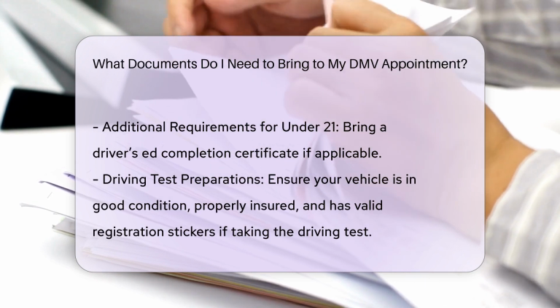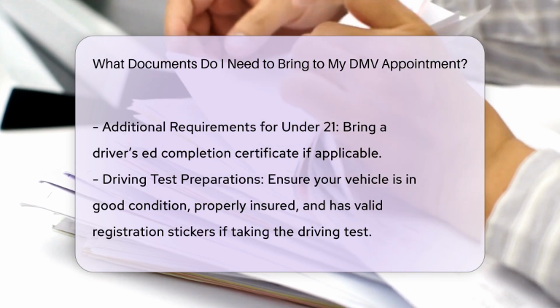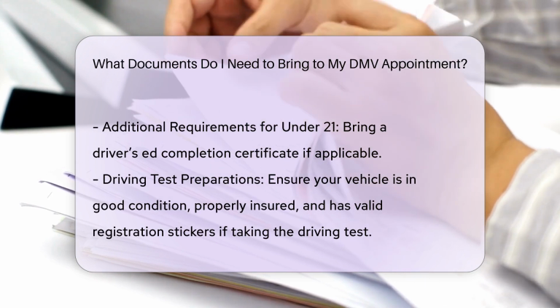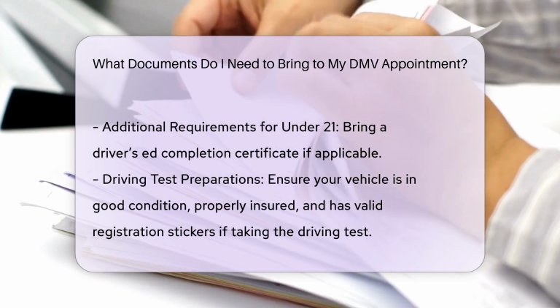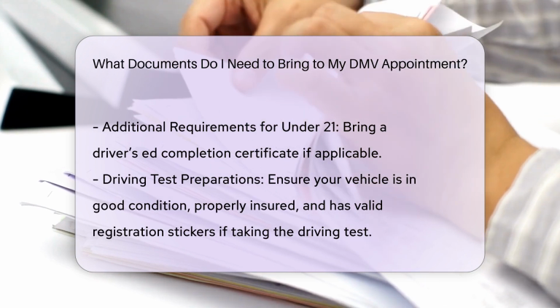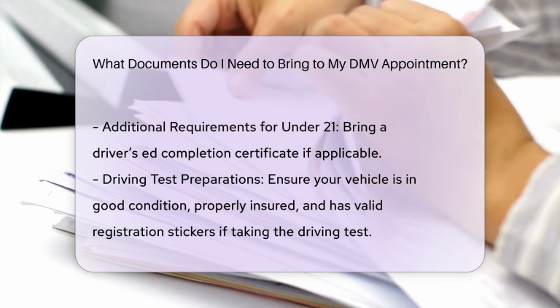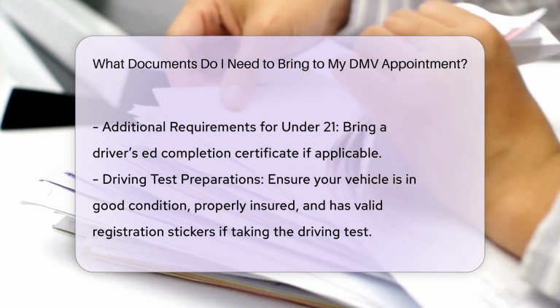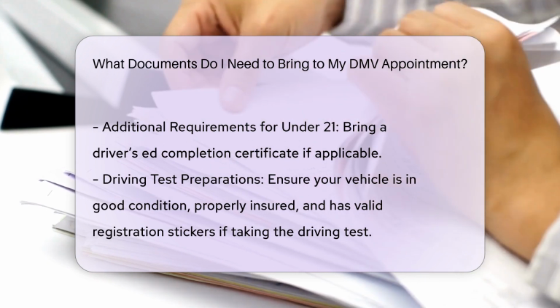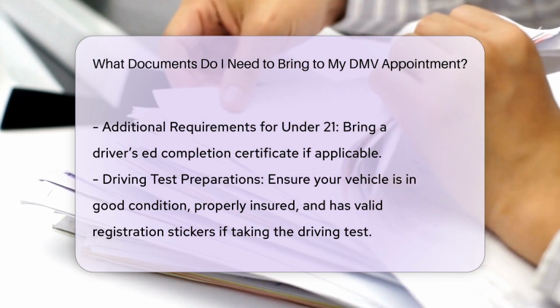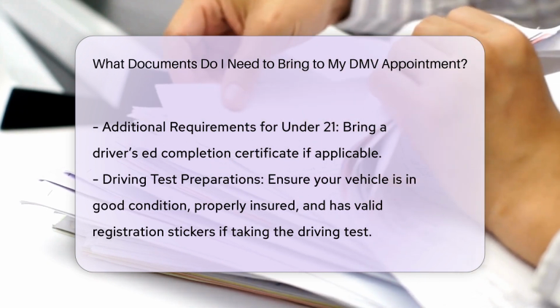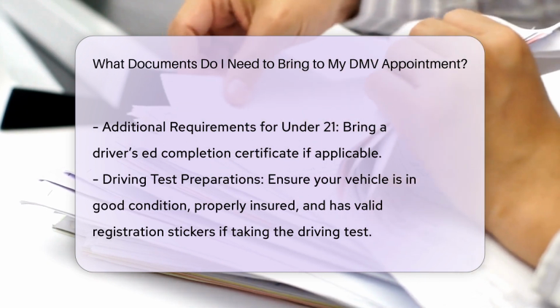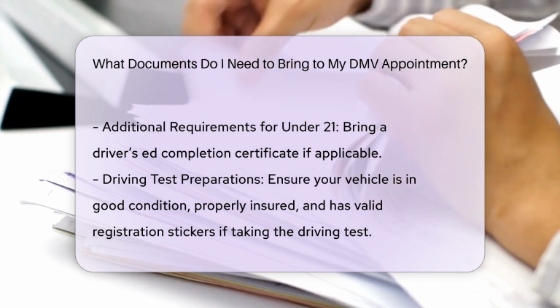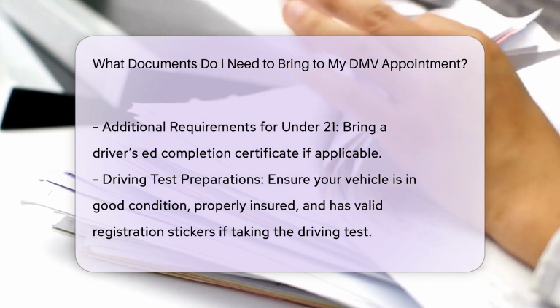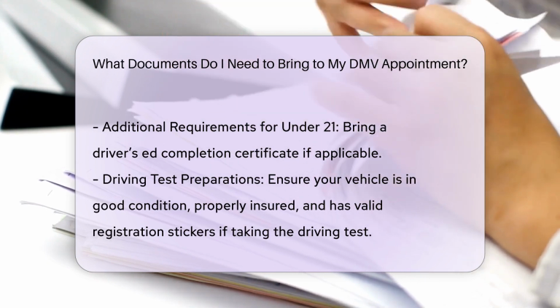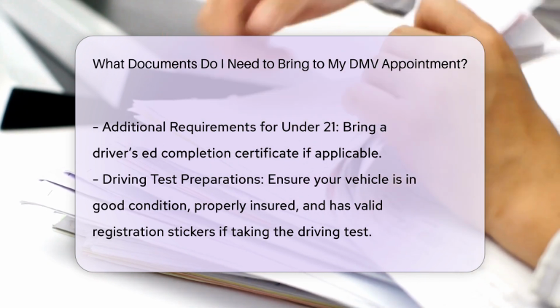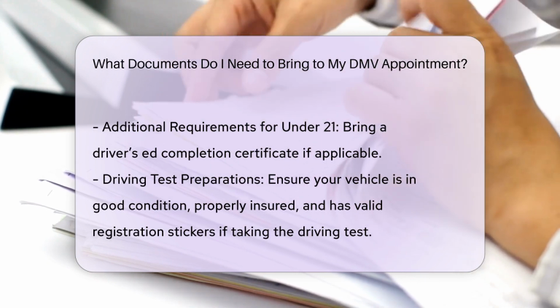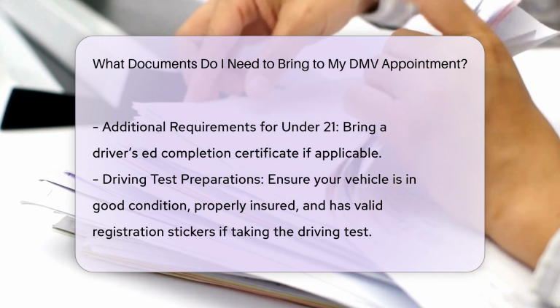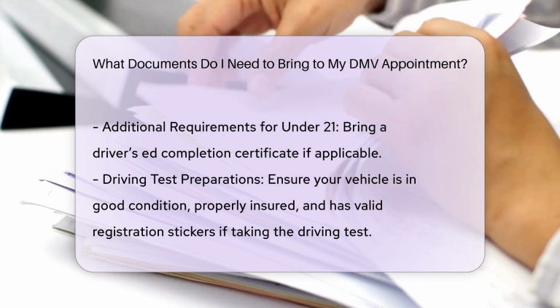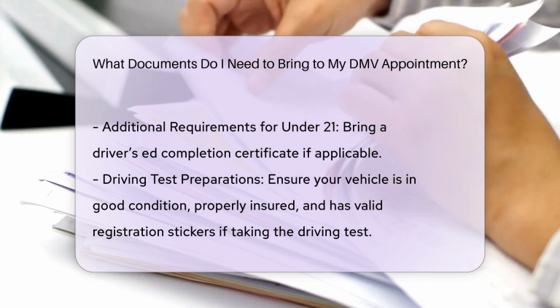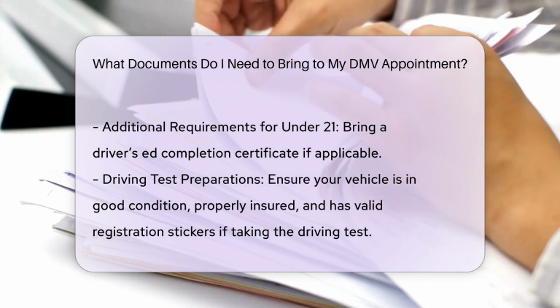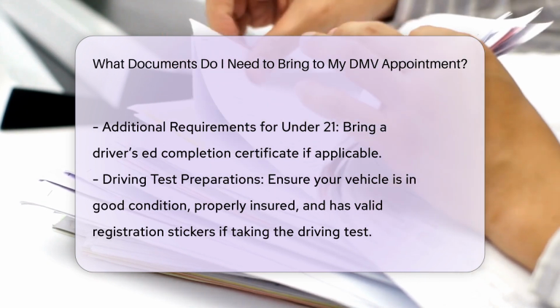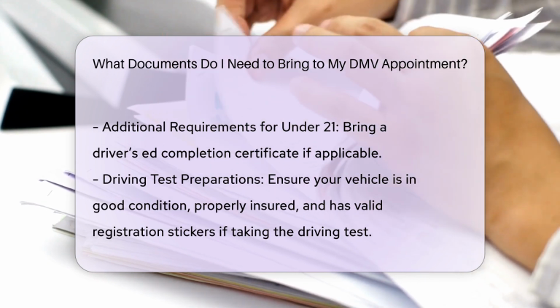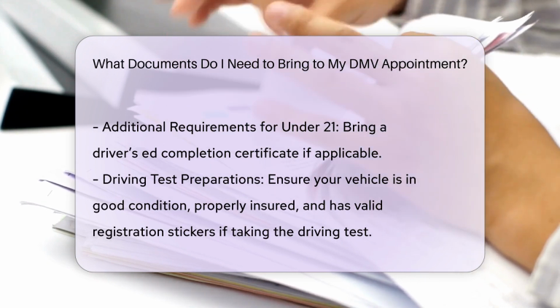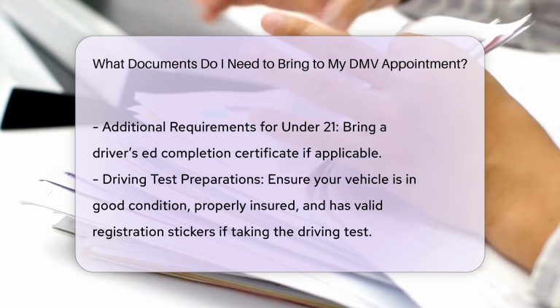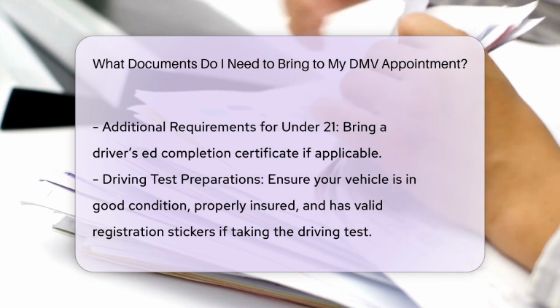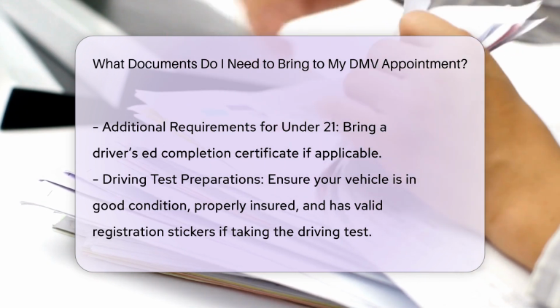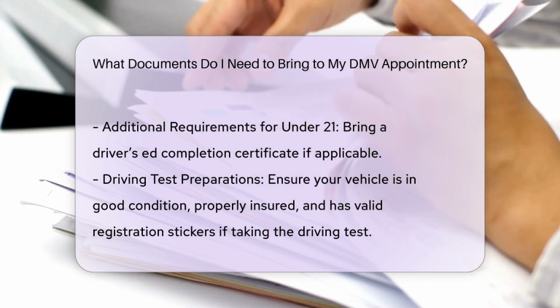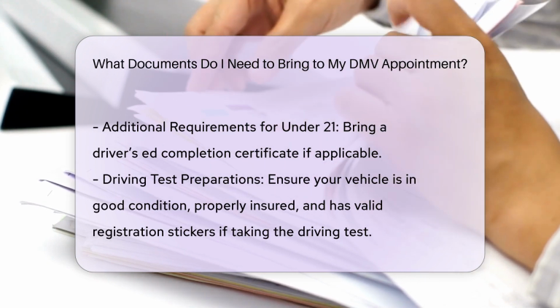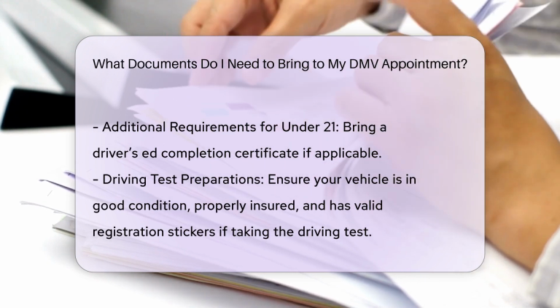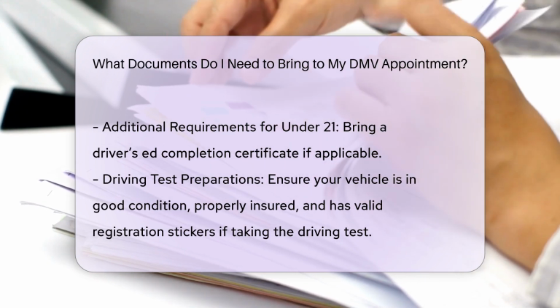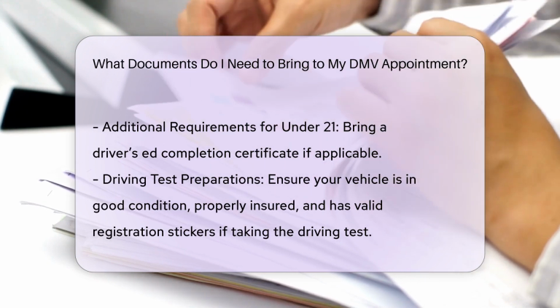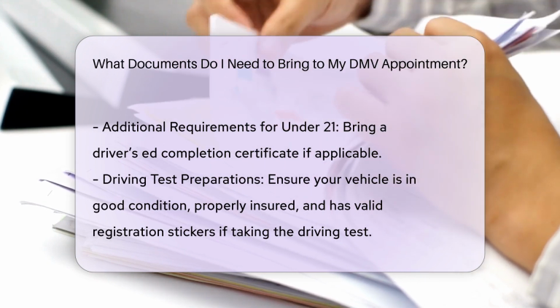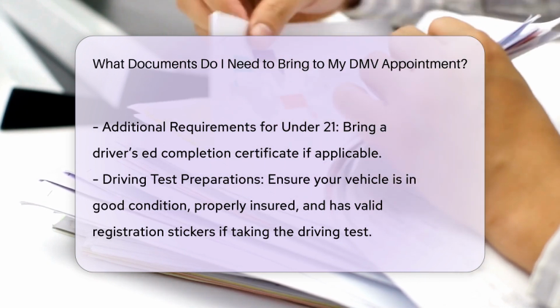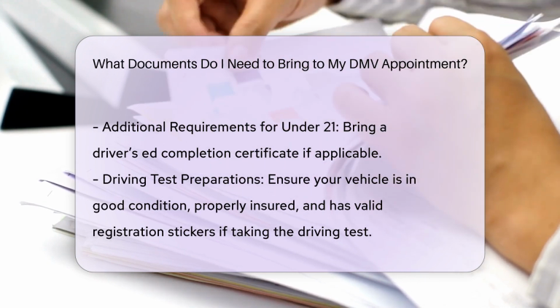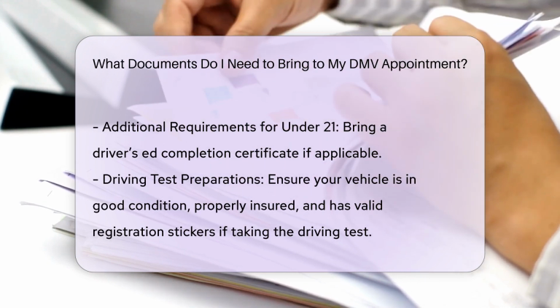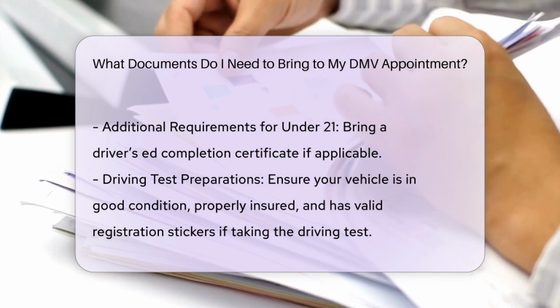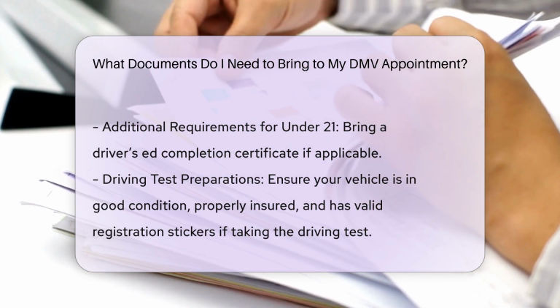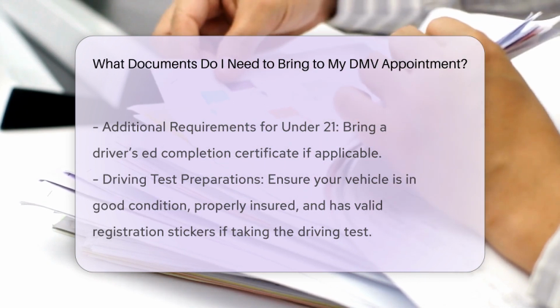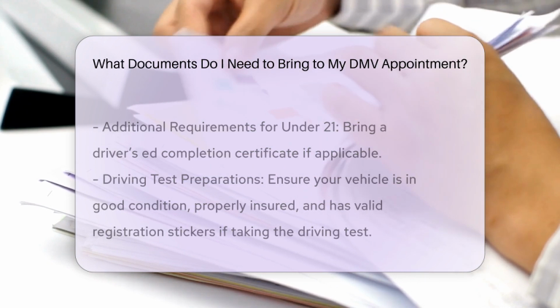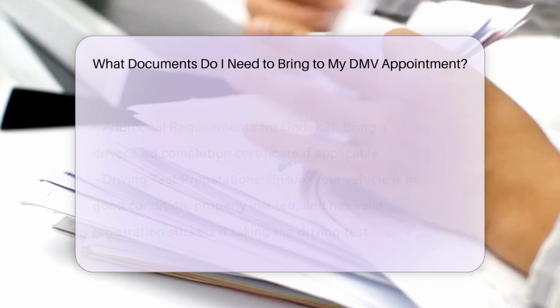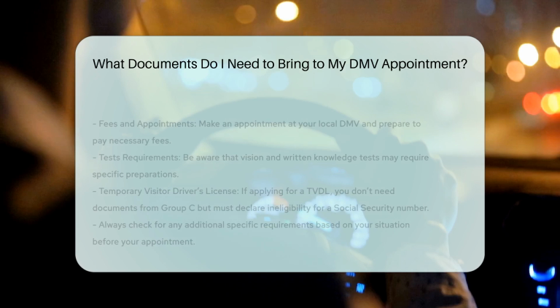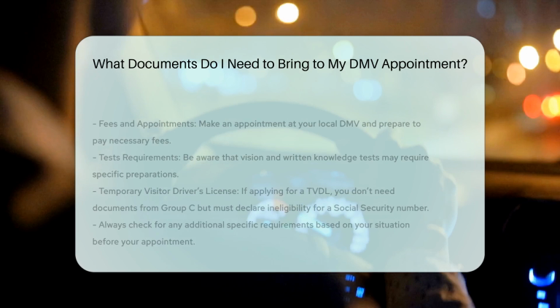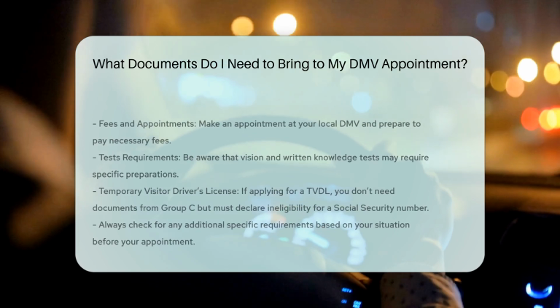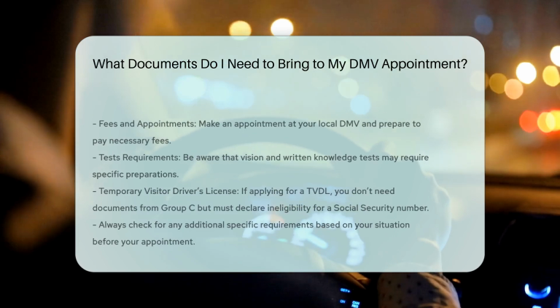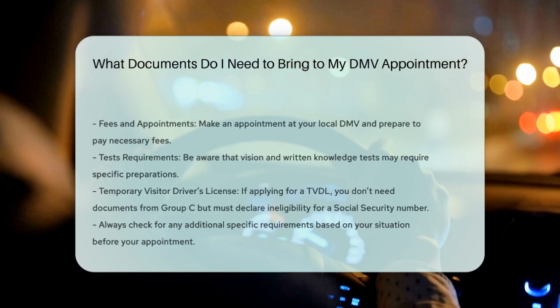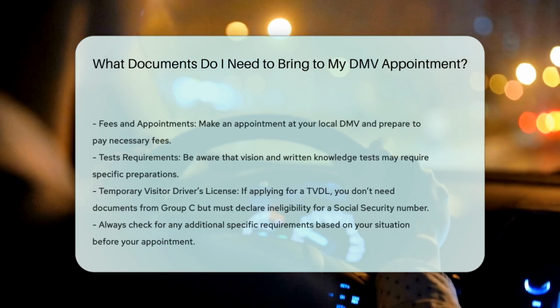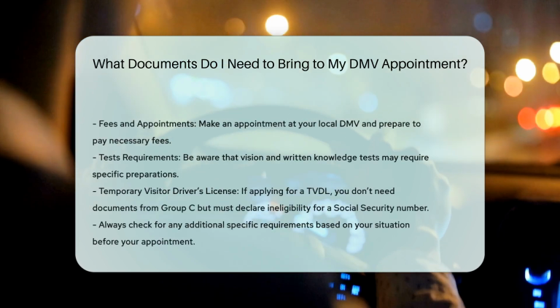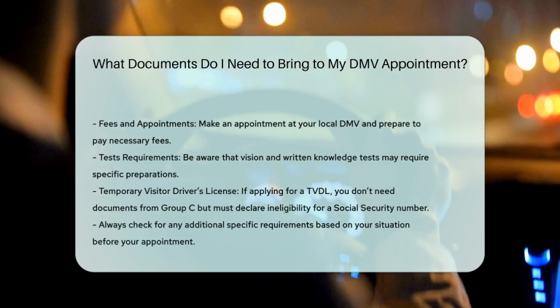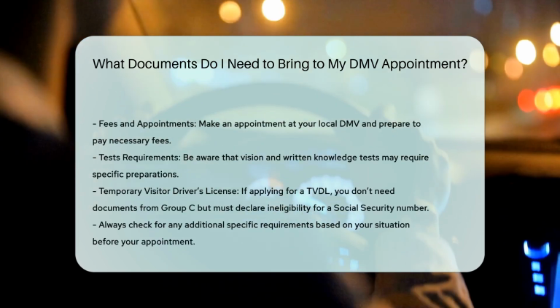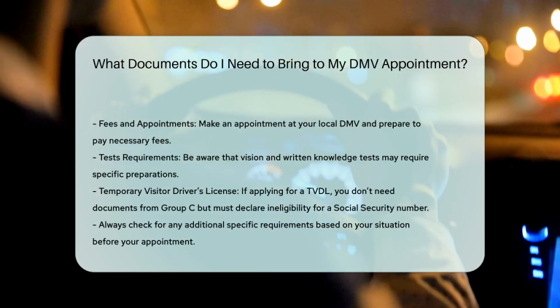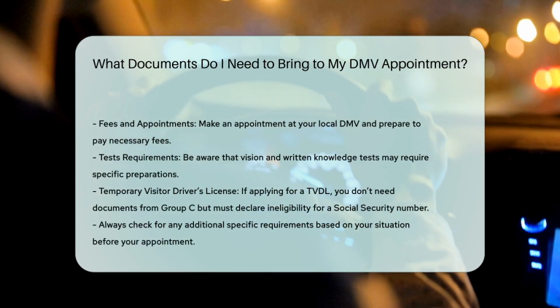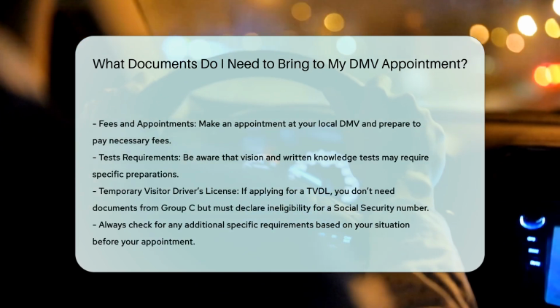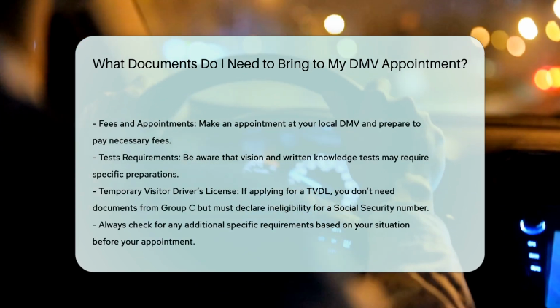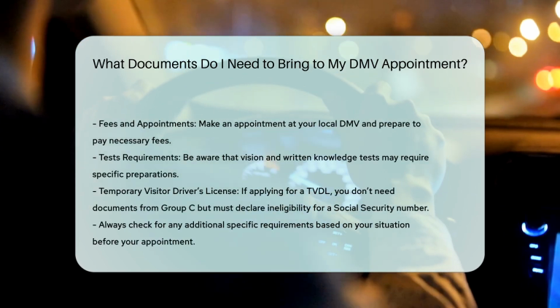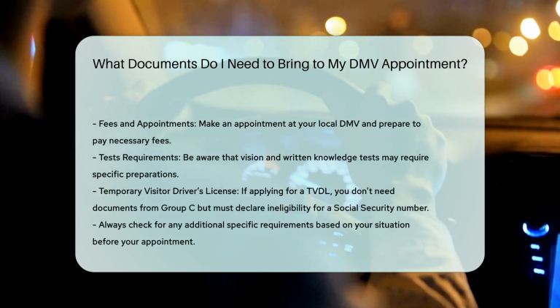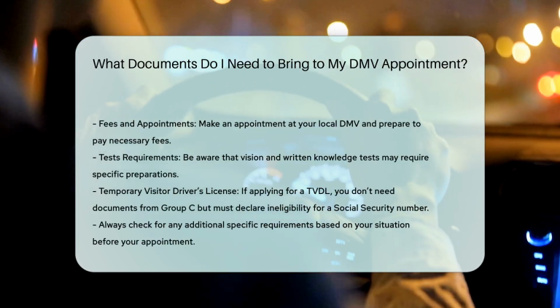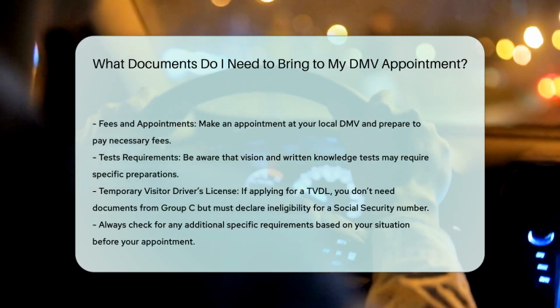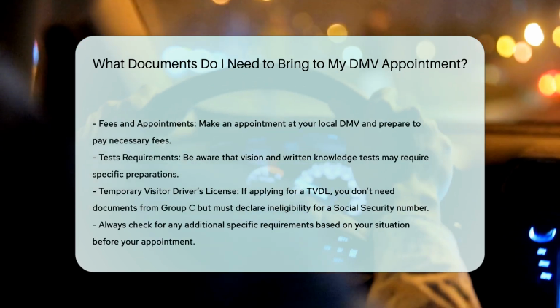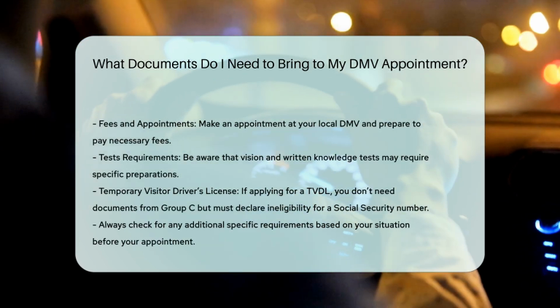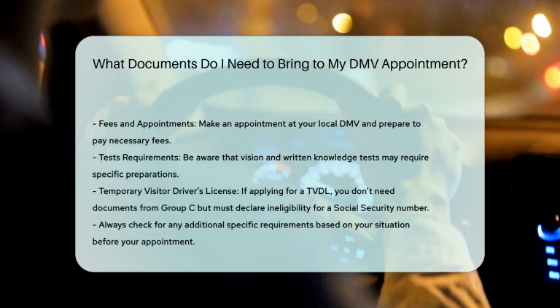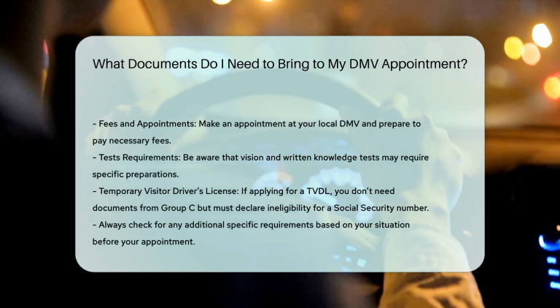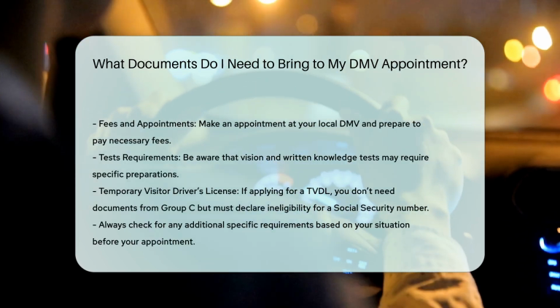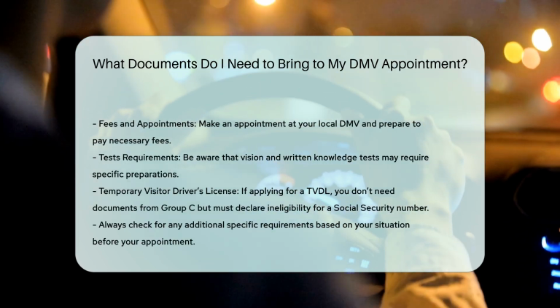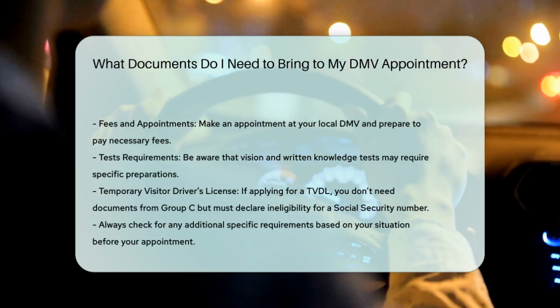Fees and appointments: don't forget to make an appointment with your local DMV branch and bring payment for the necessary fees.